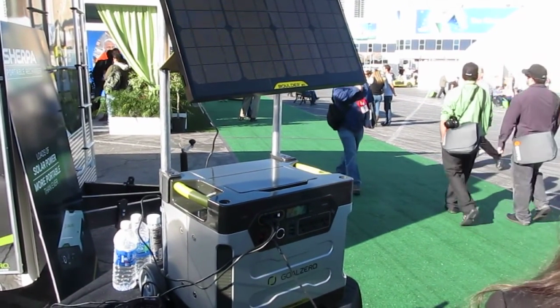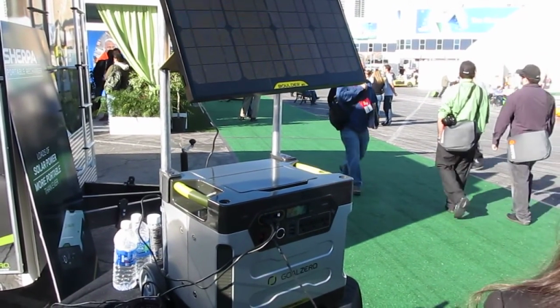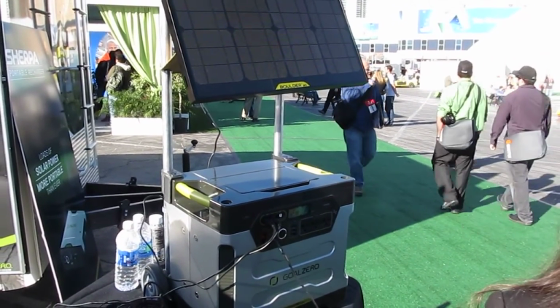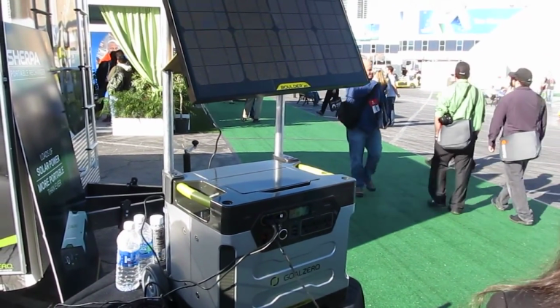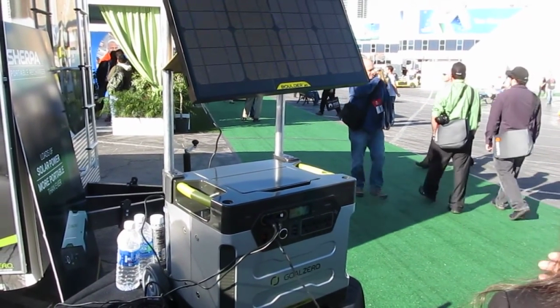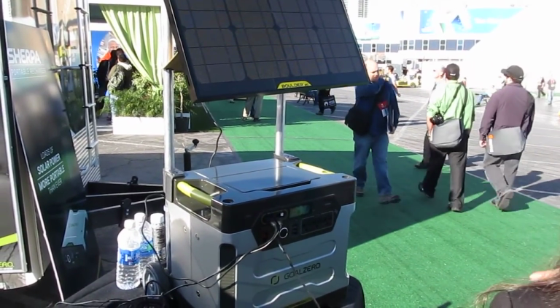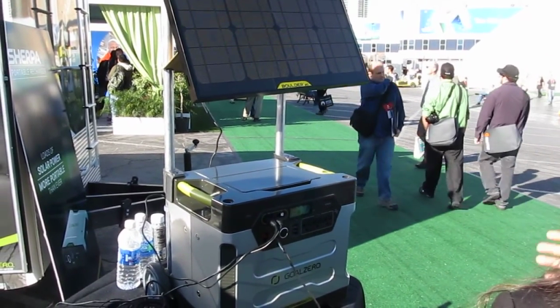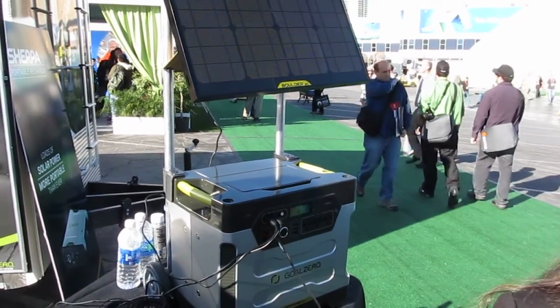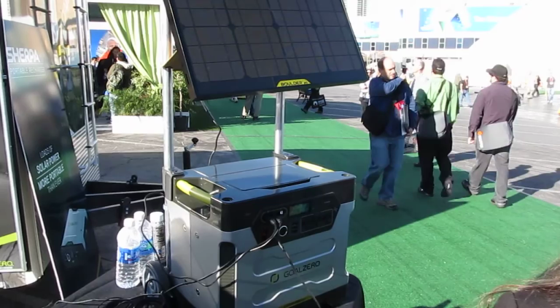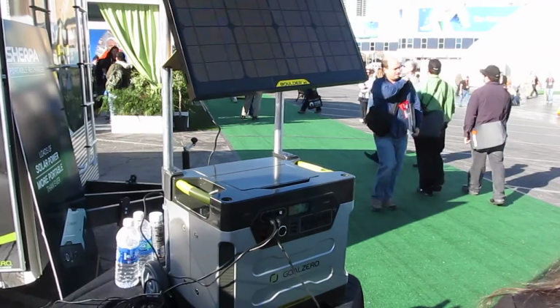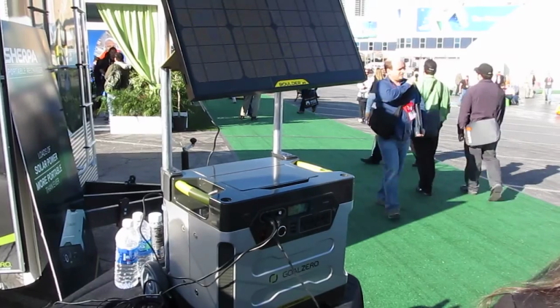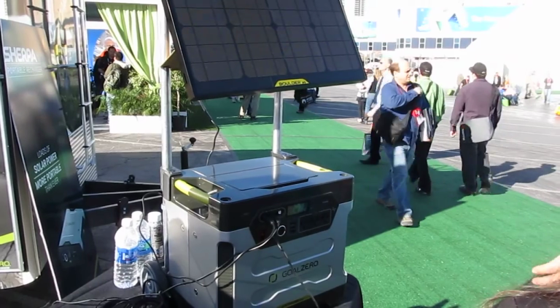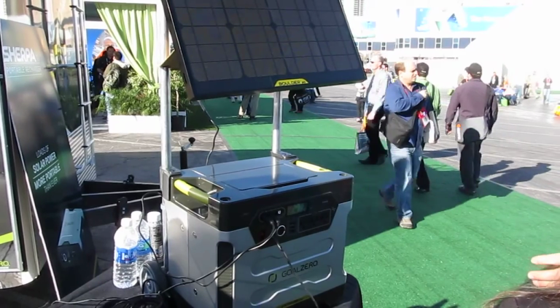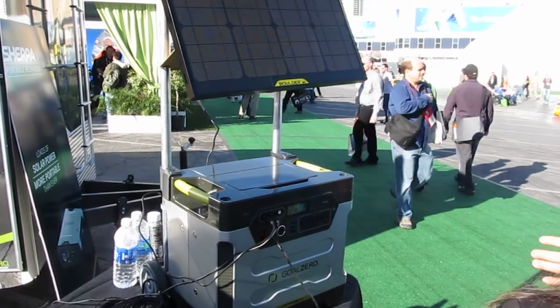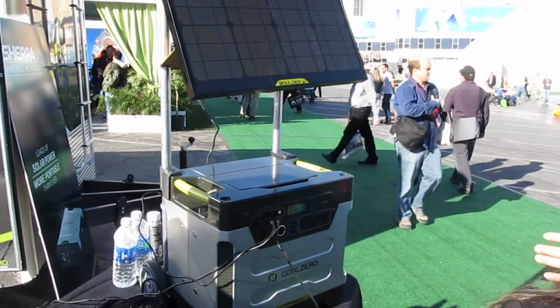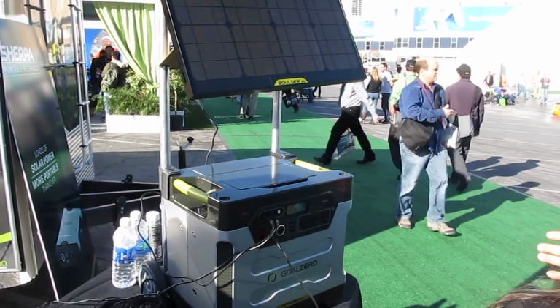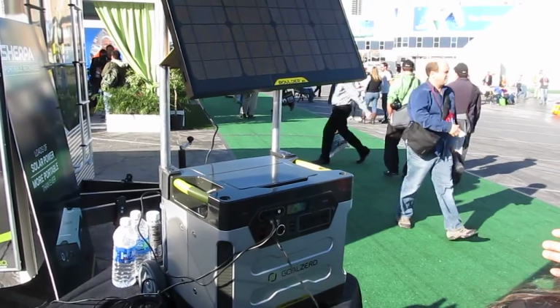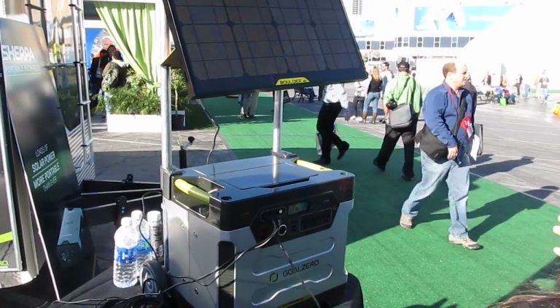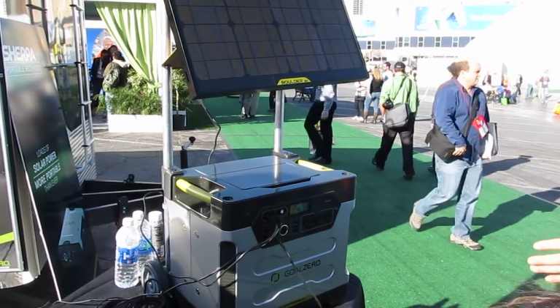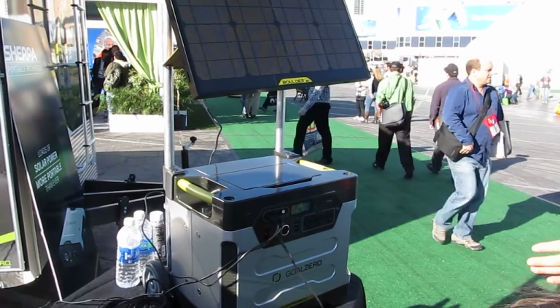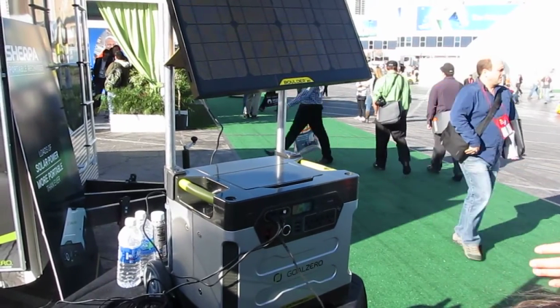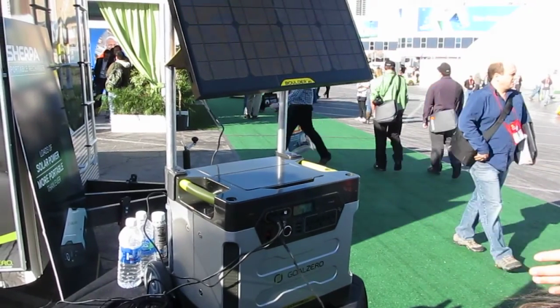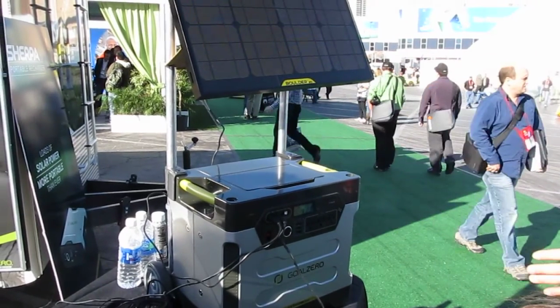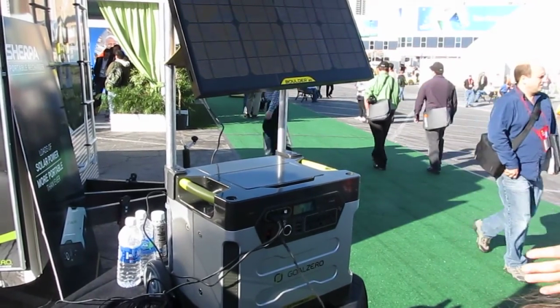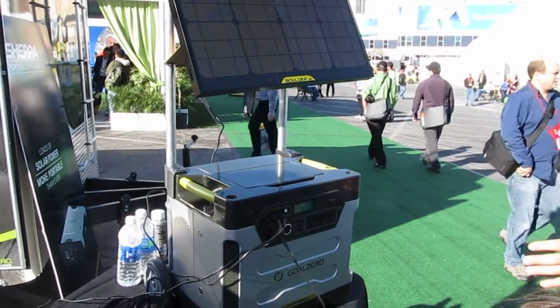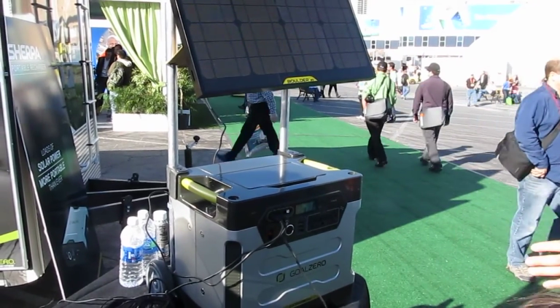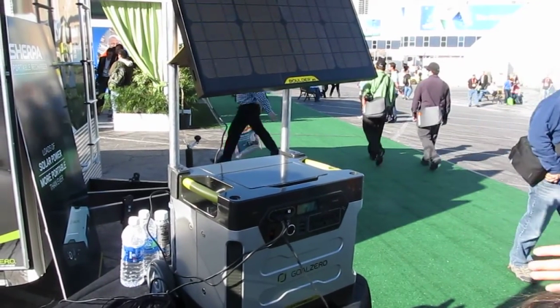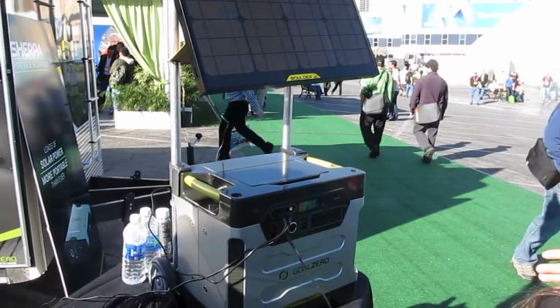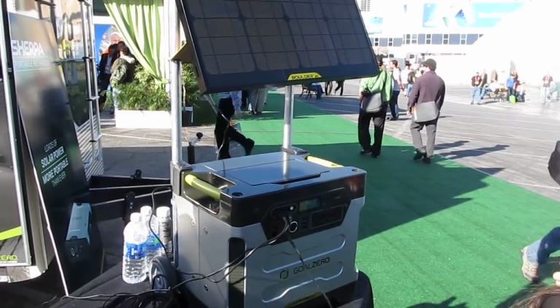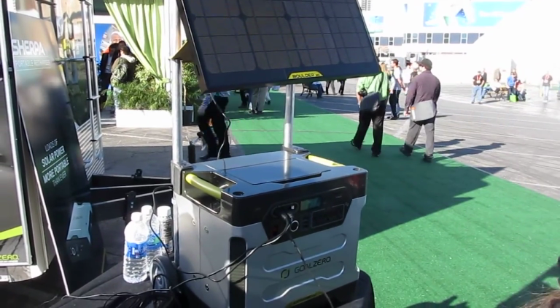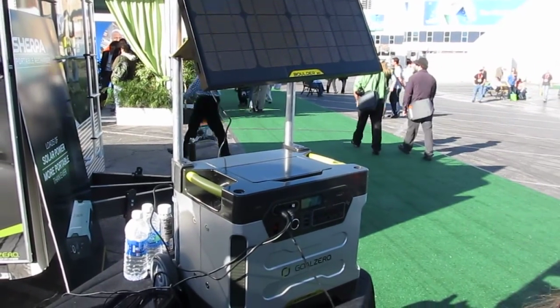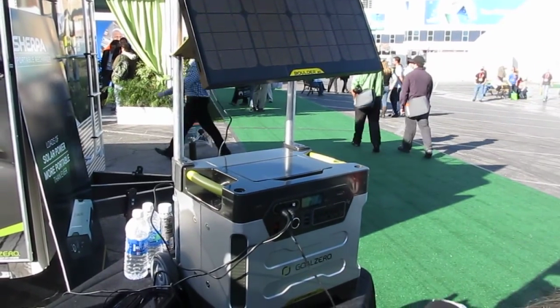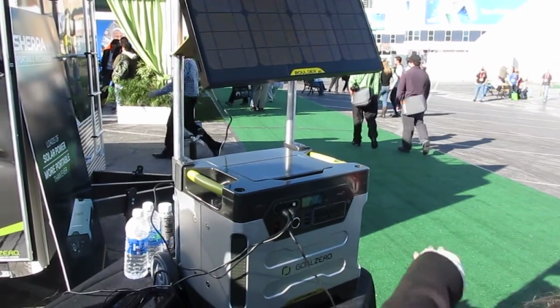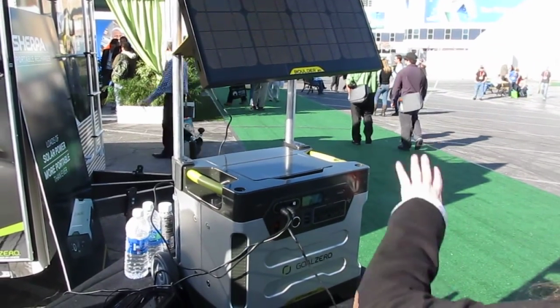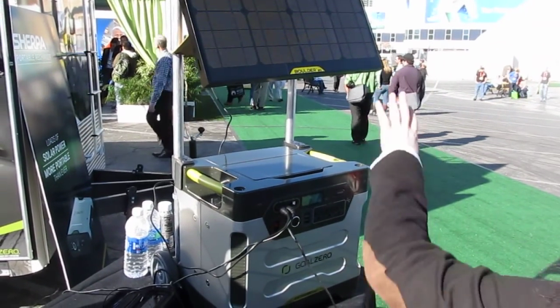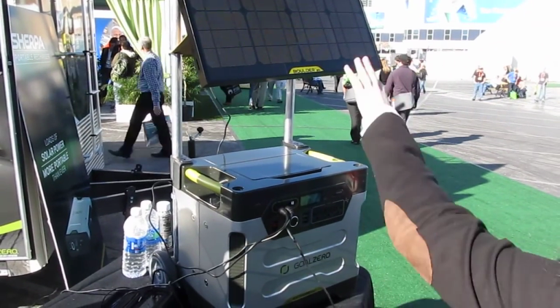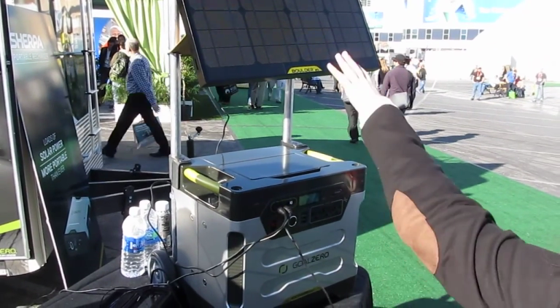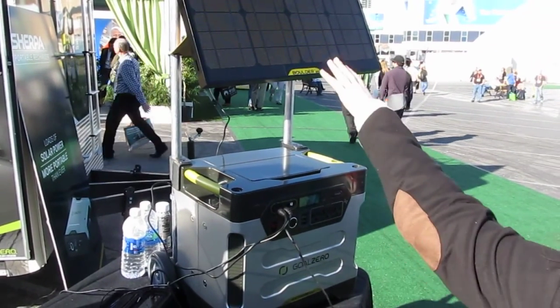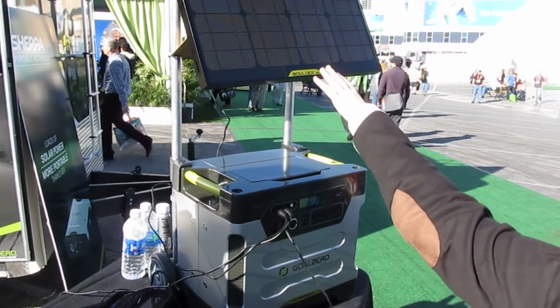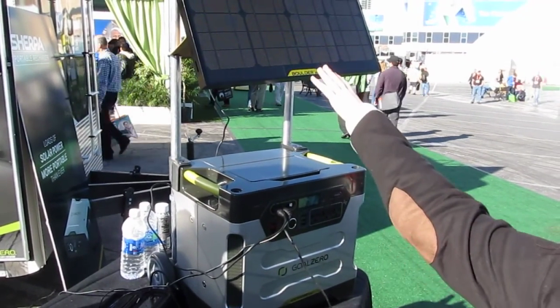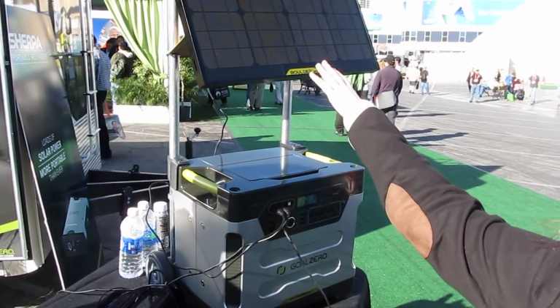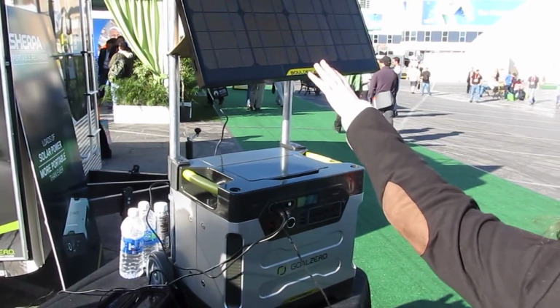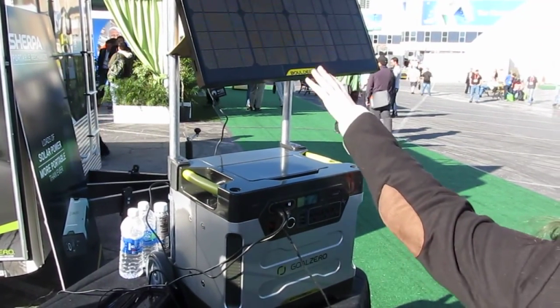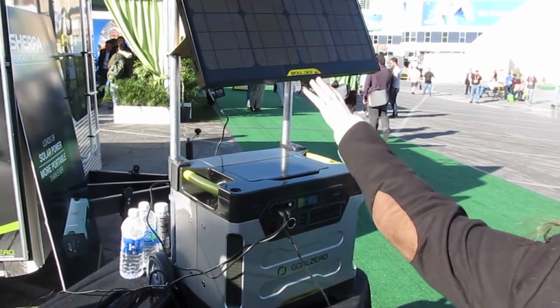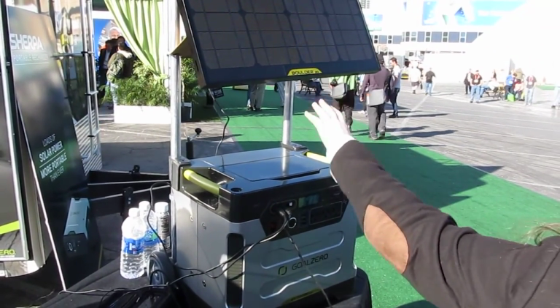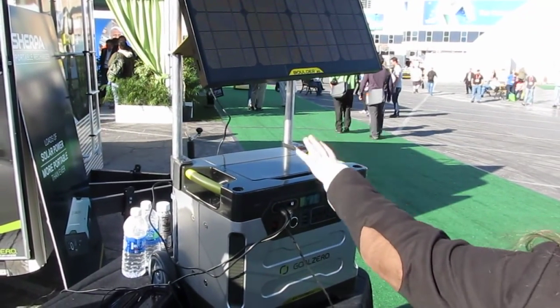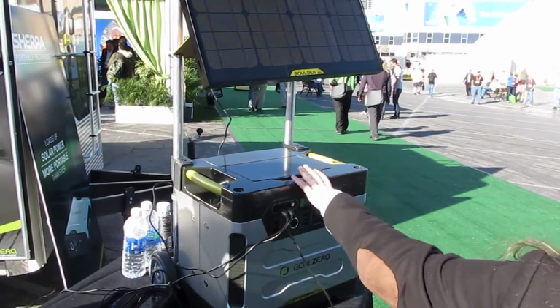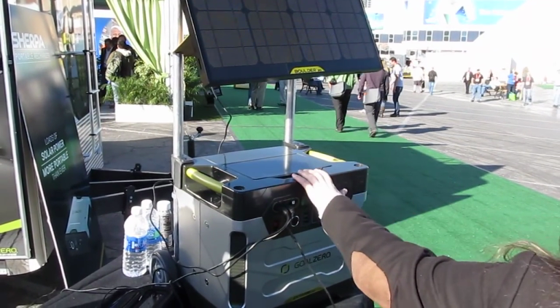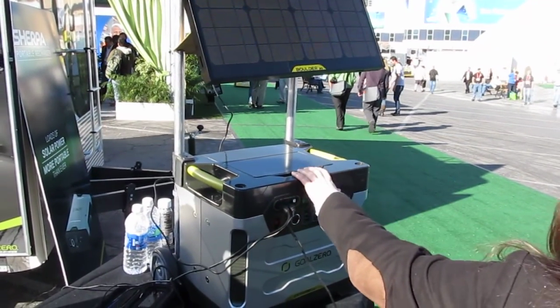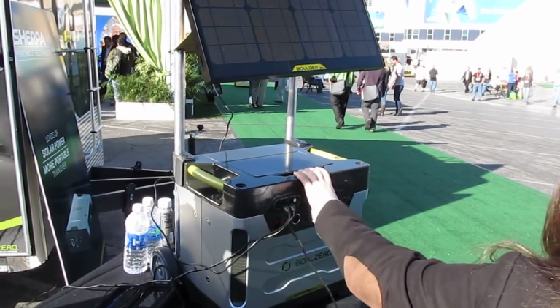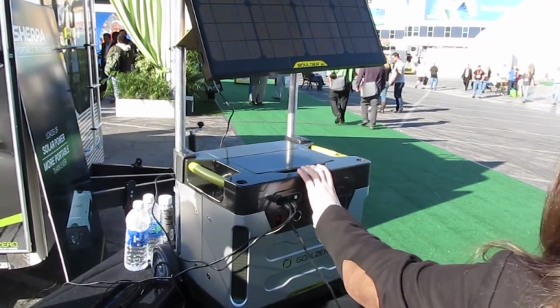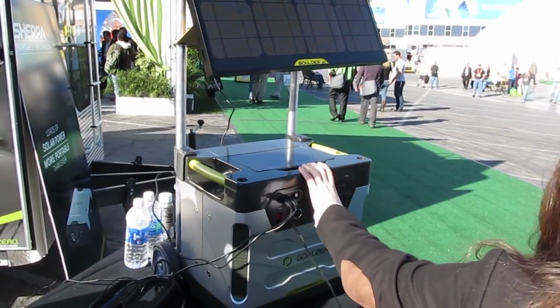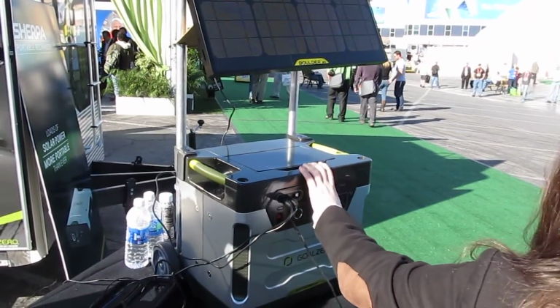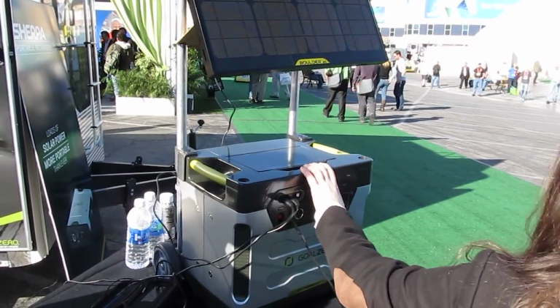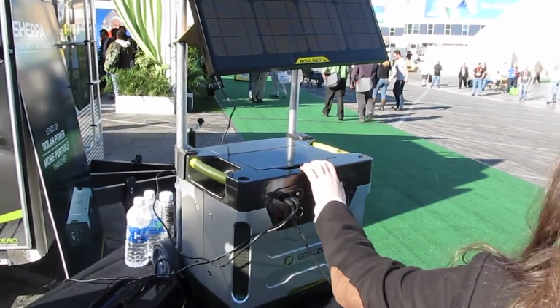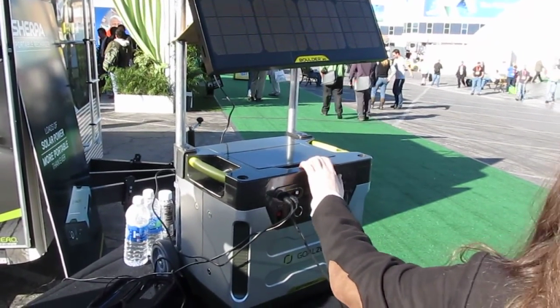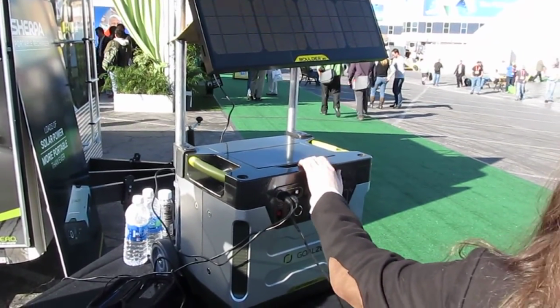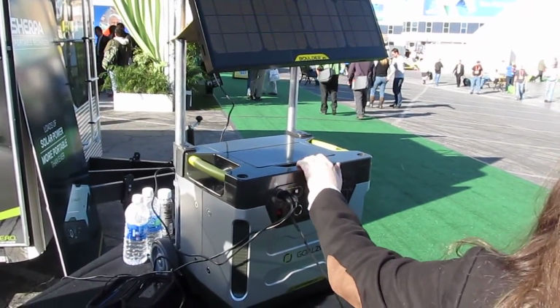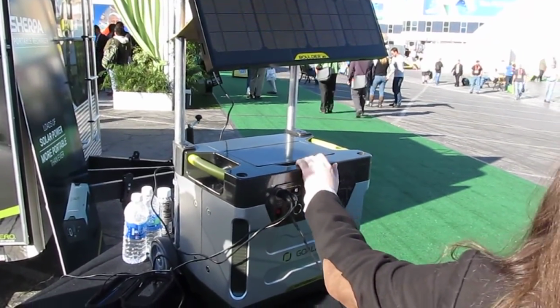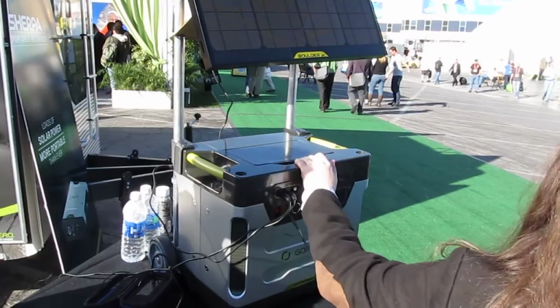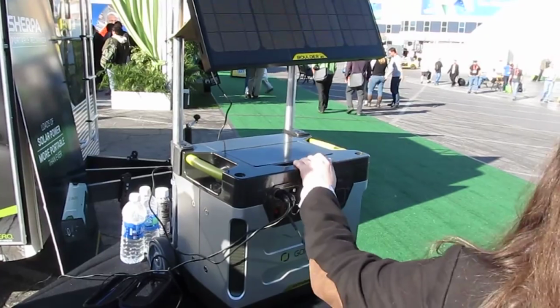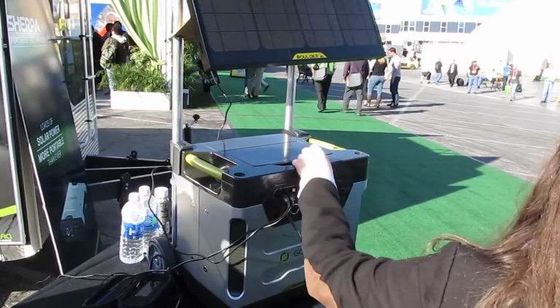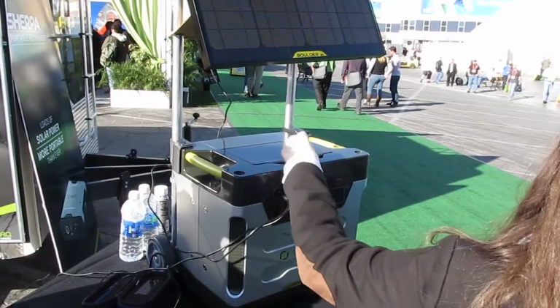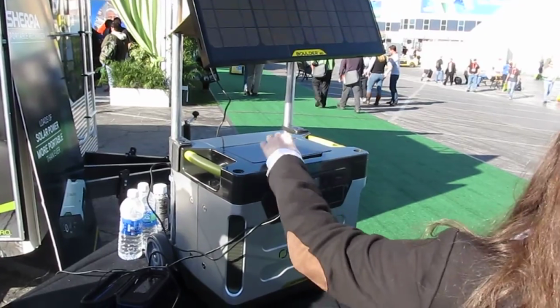Basically it's going to be good for backup power, support power, and it's mobile — so take it wherever you want it.